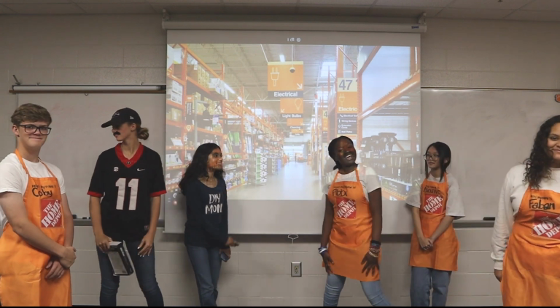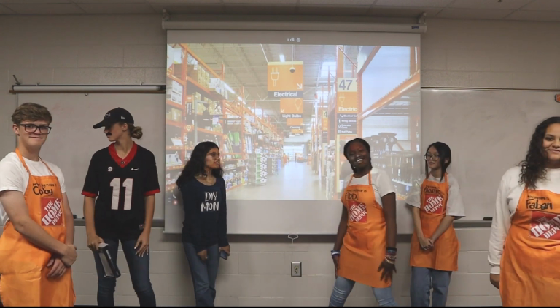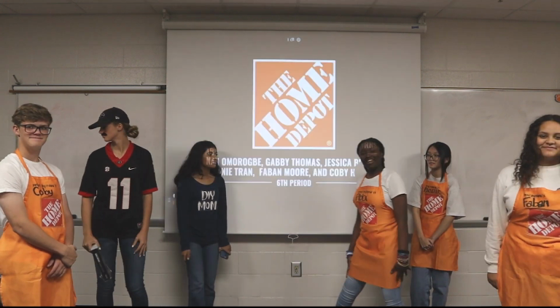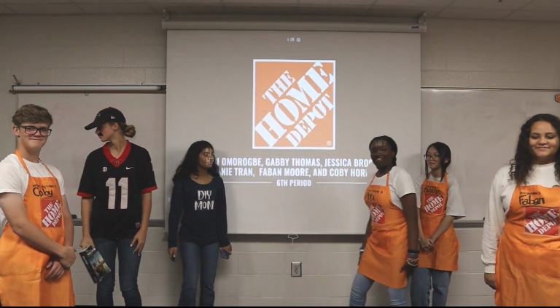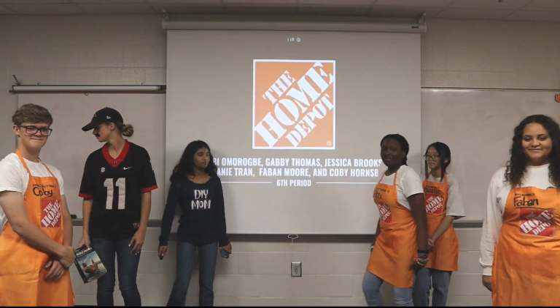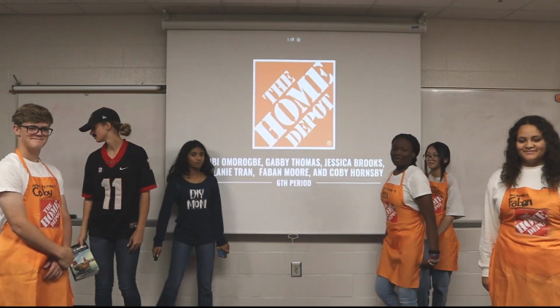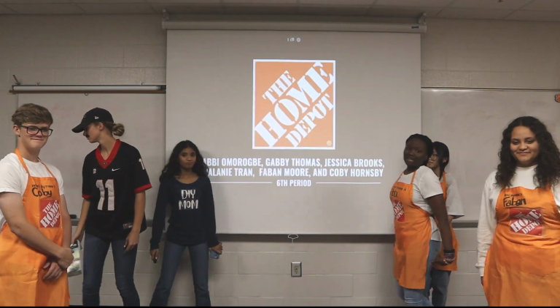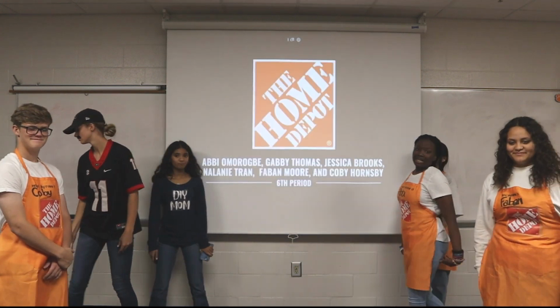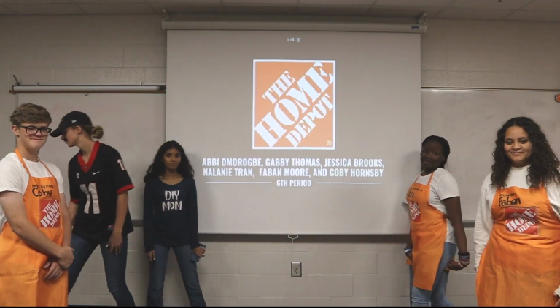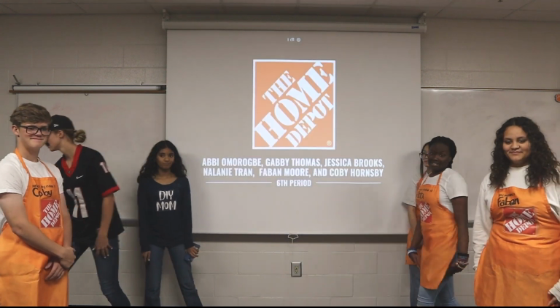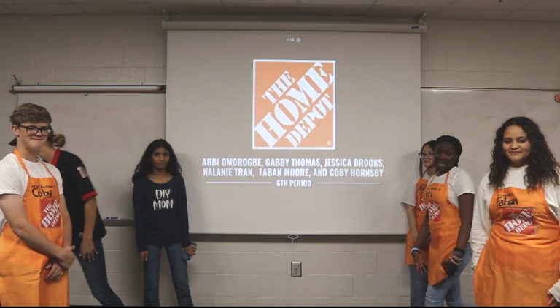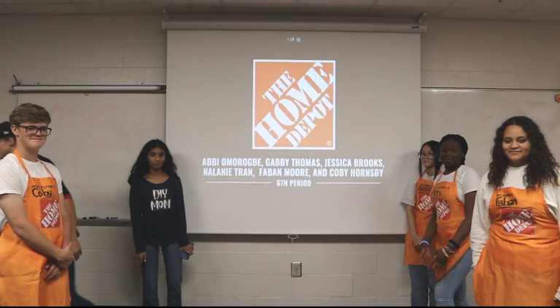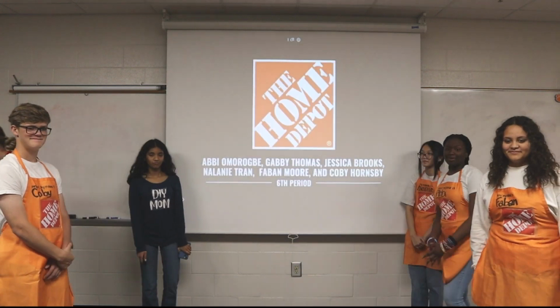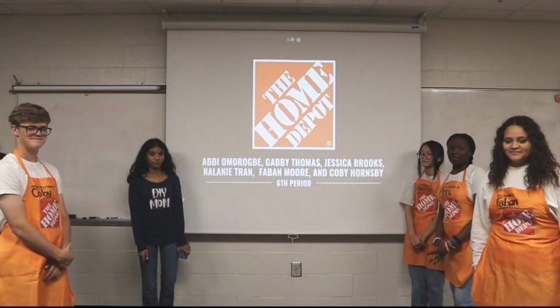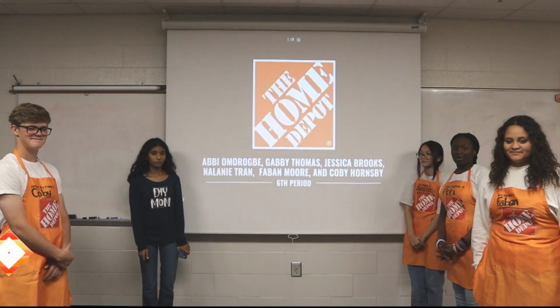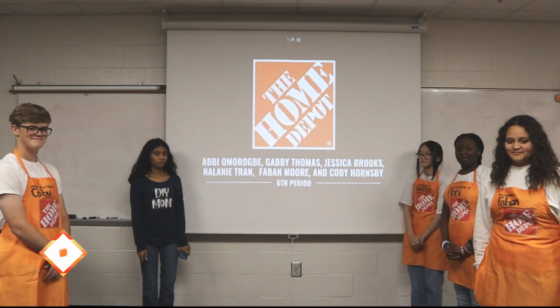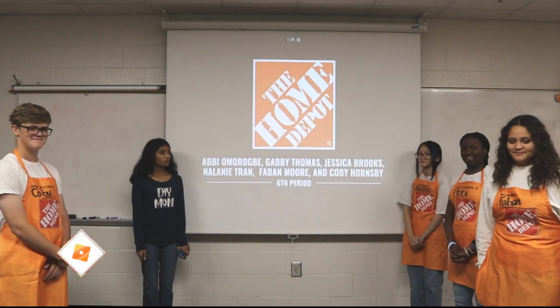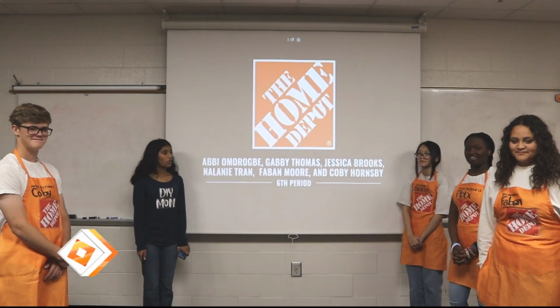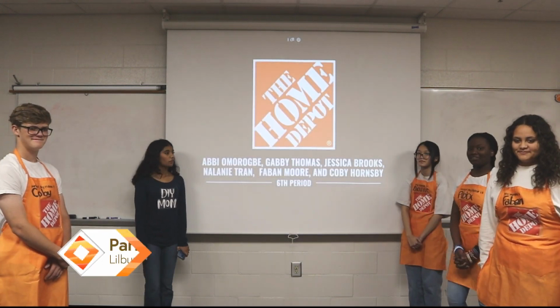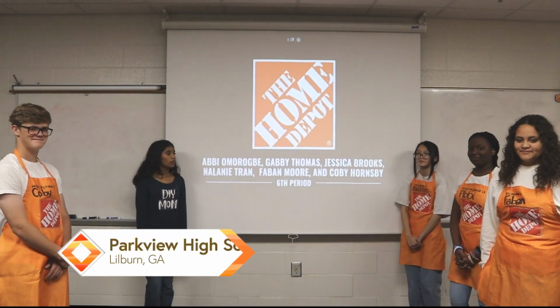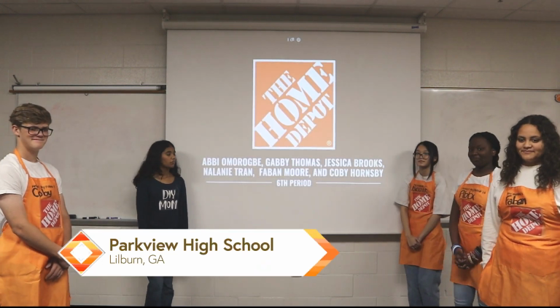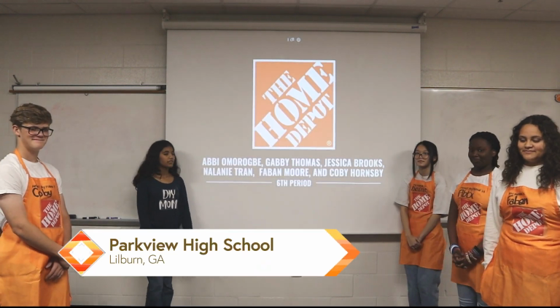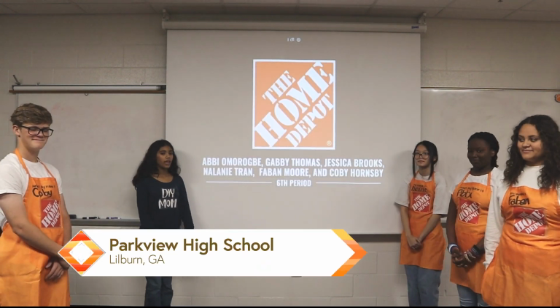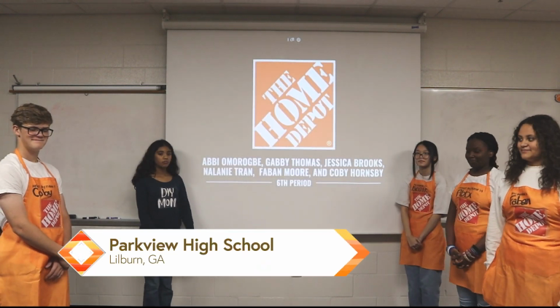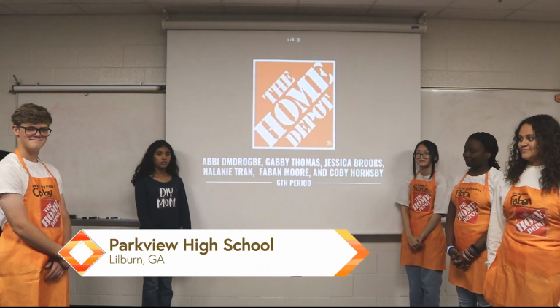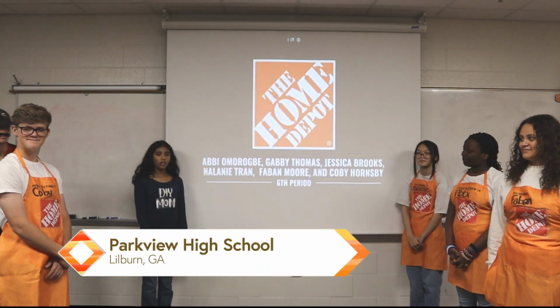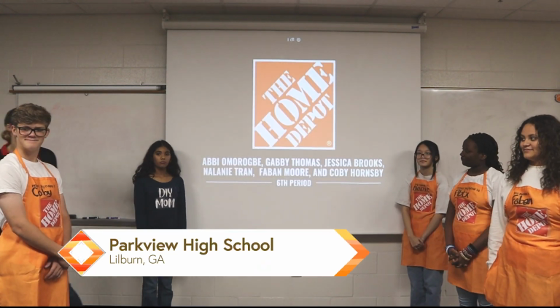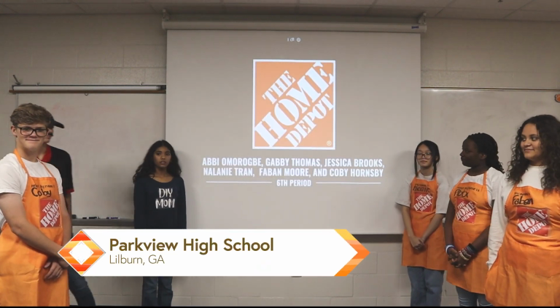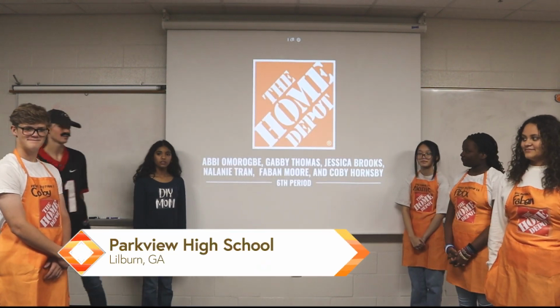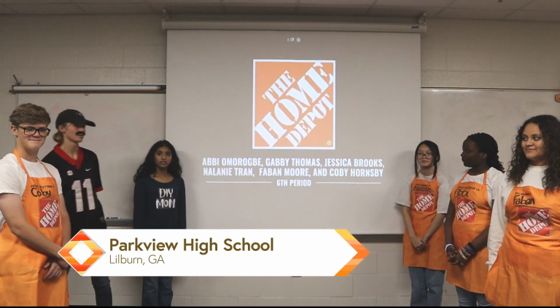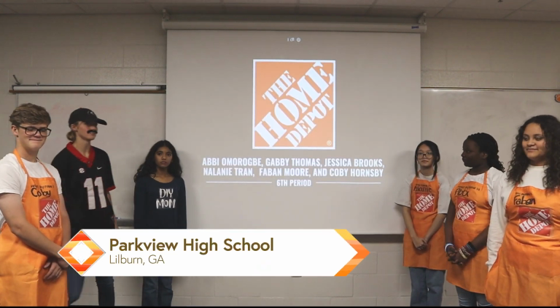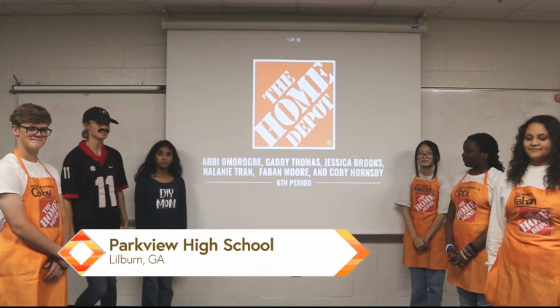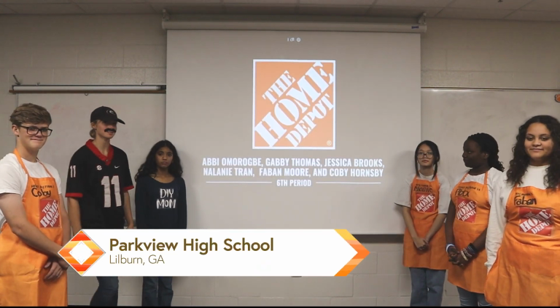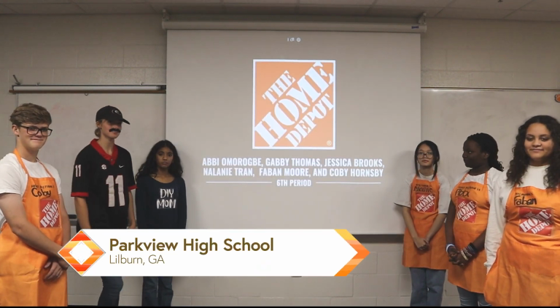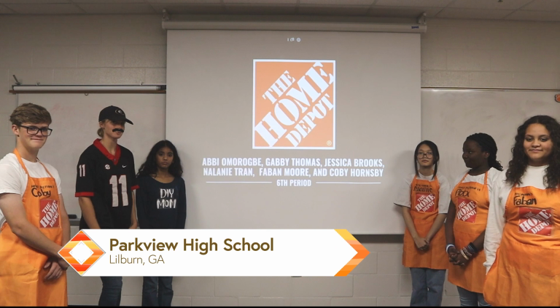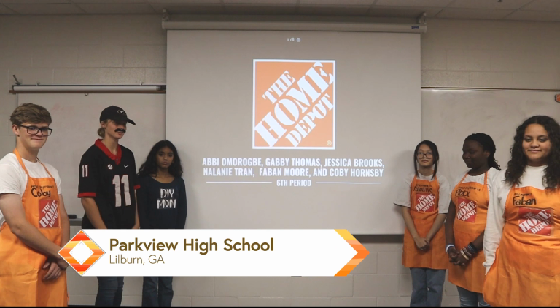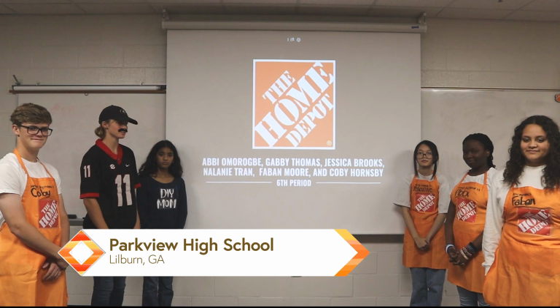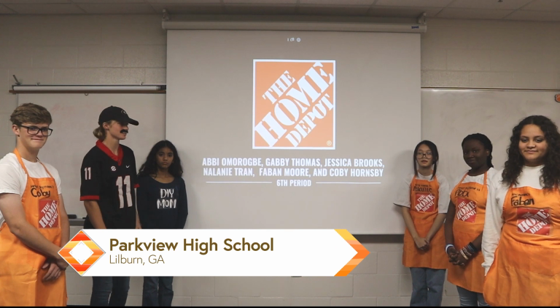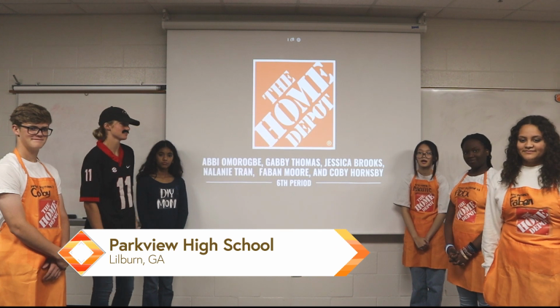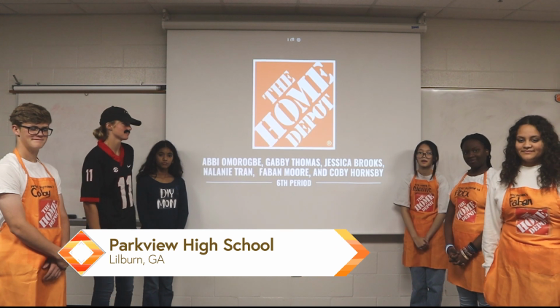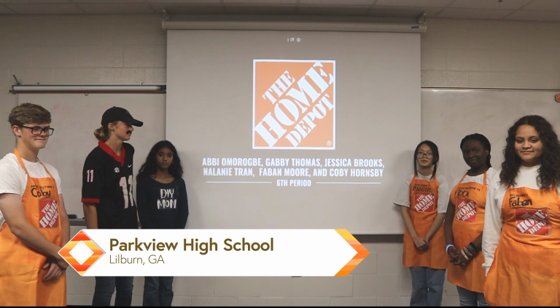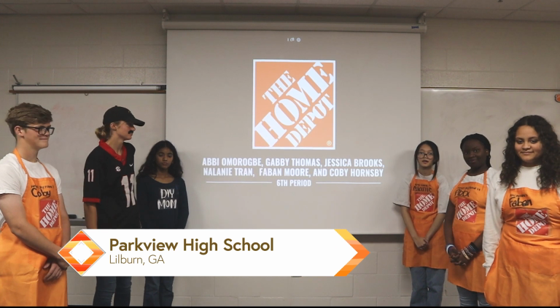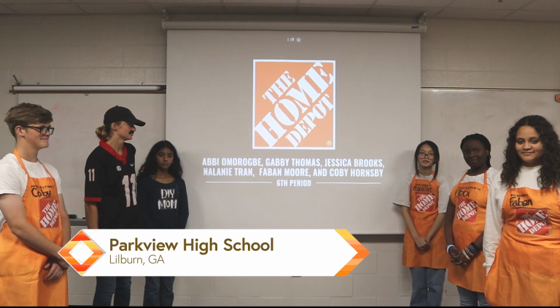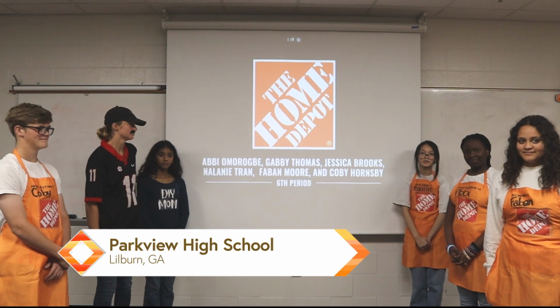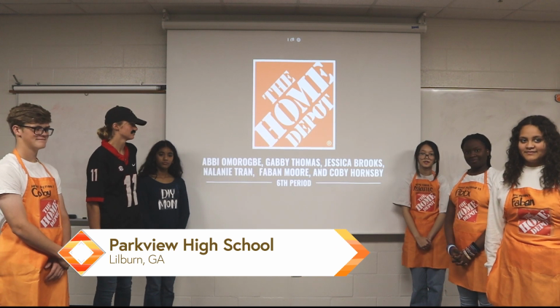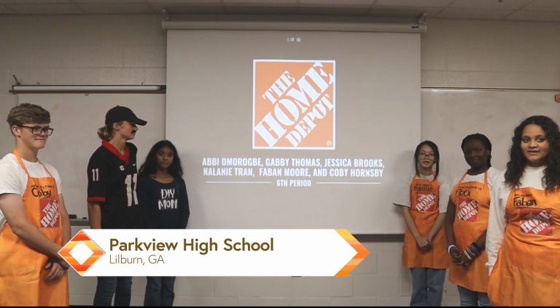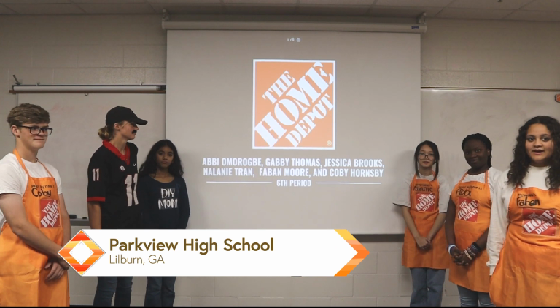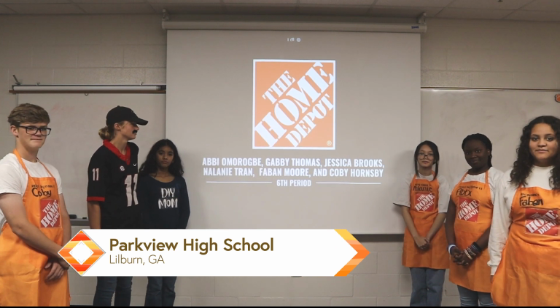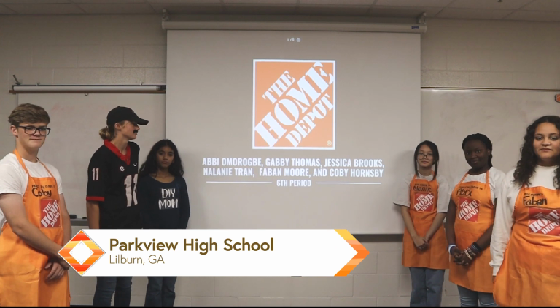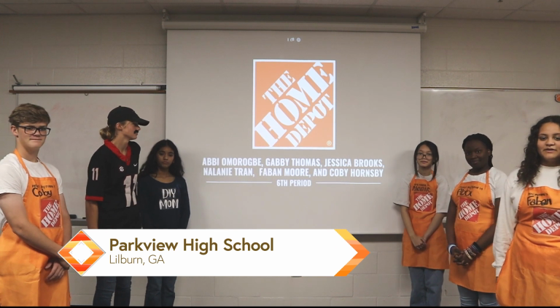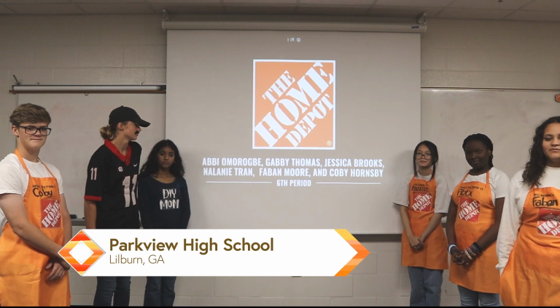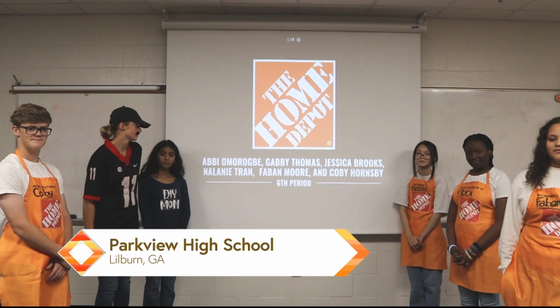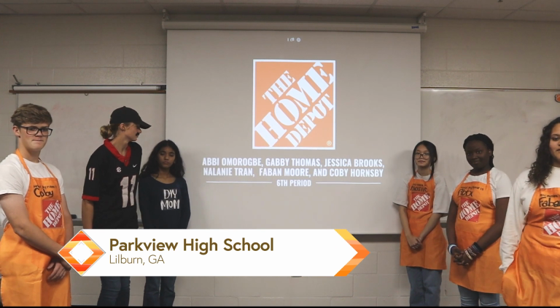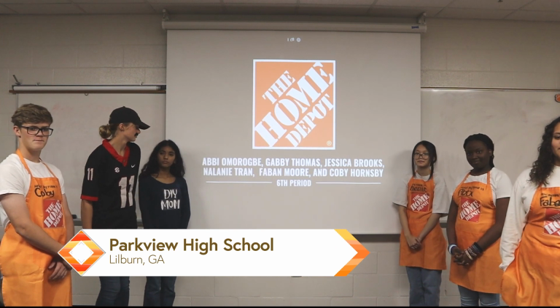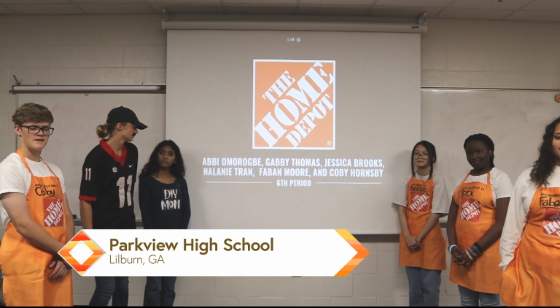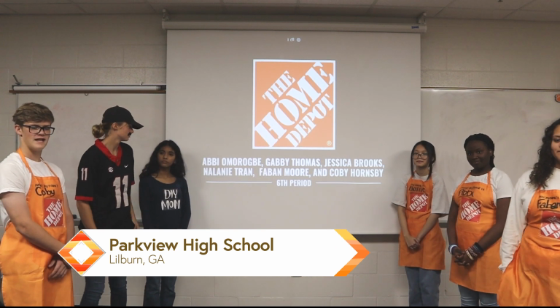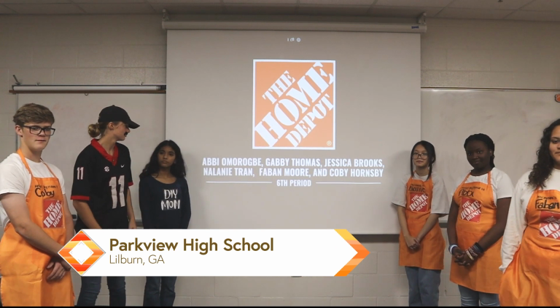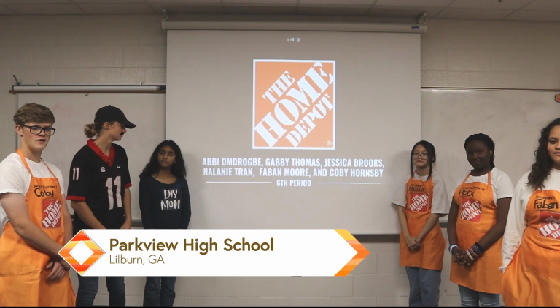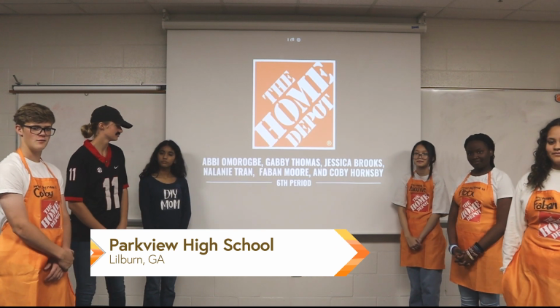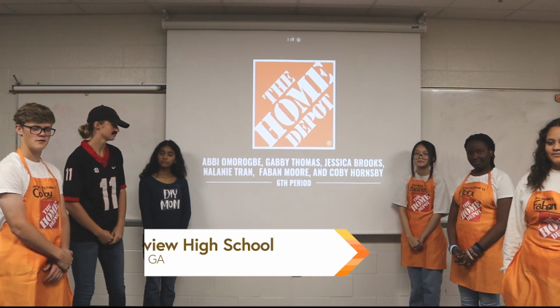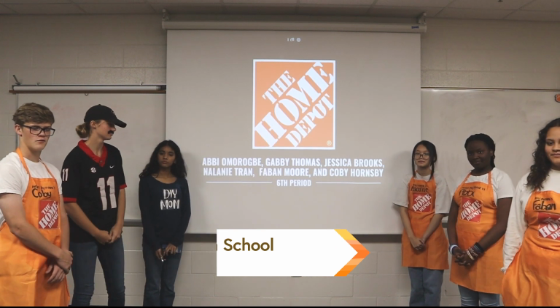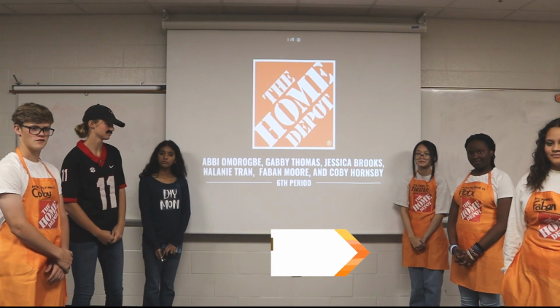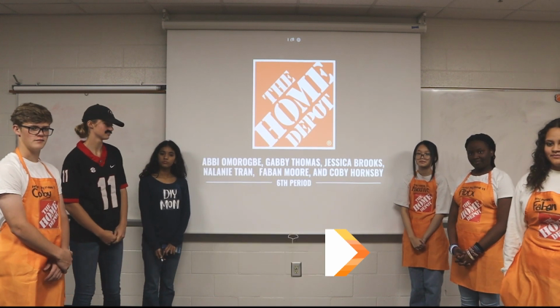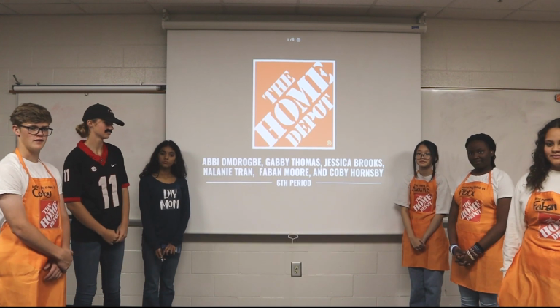Hello everyone. My name is Abby Amorbe. My name is Gabby Thomas. I'm Jessica Brooks. I'm Nalani Tran. I'm Fabian Moore. And I'm Kobe Hornsby.